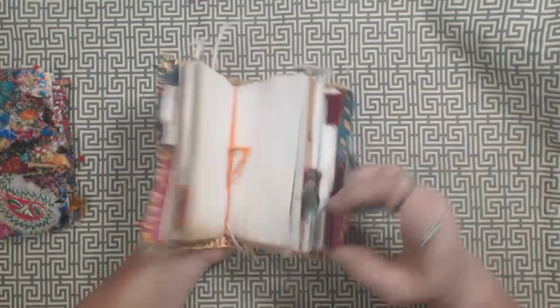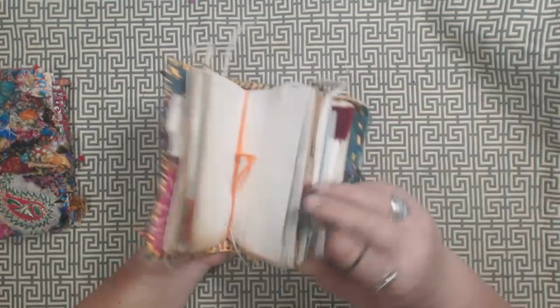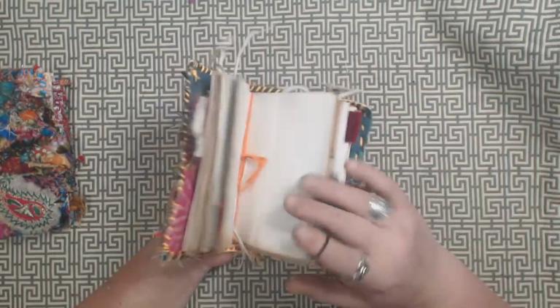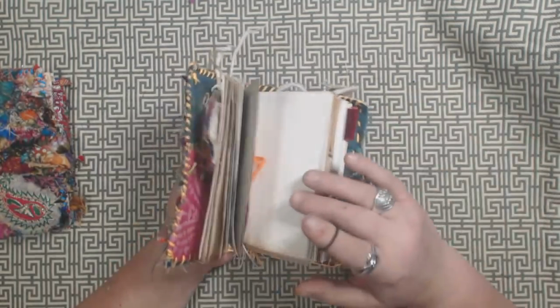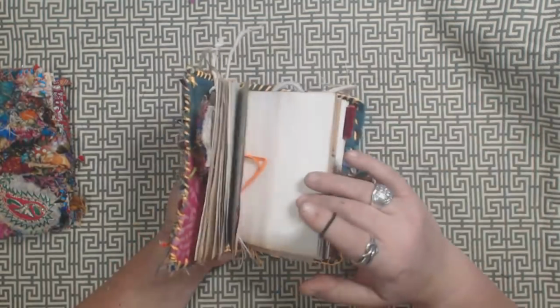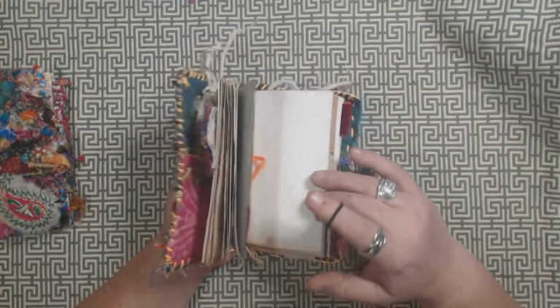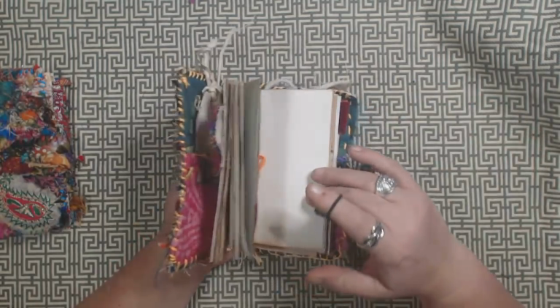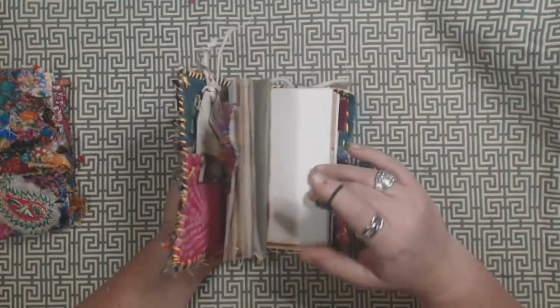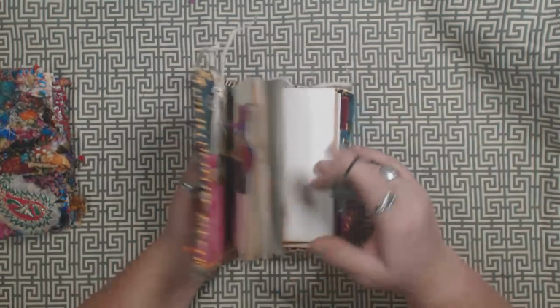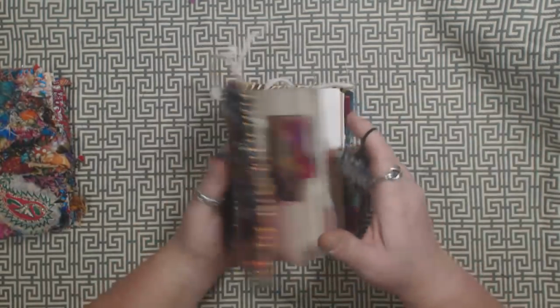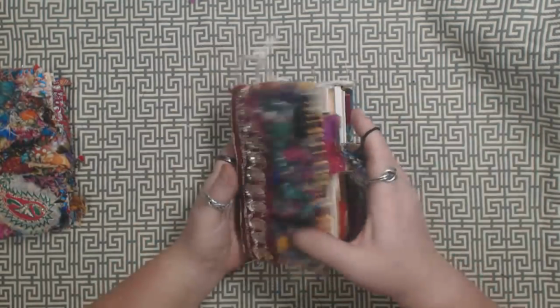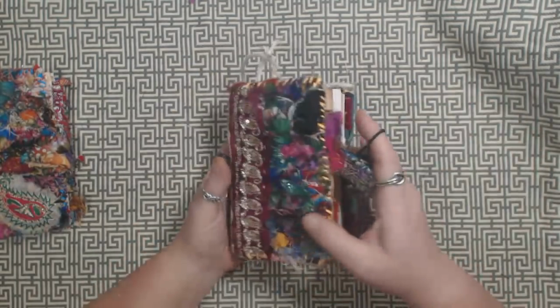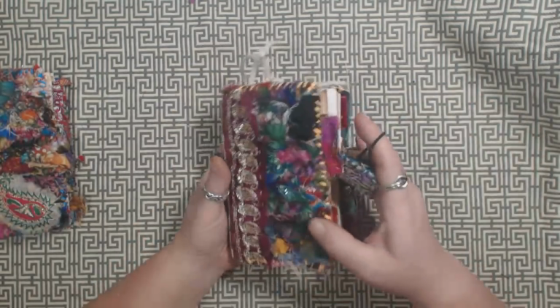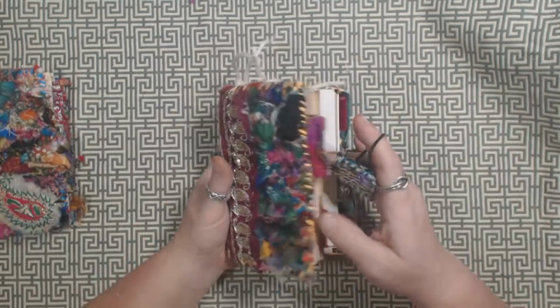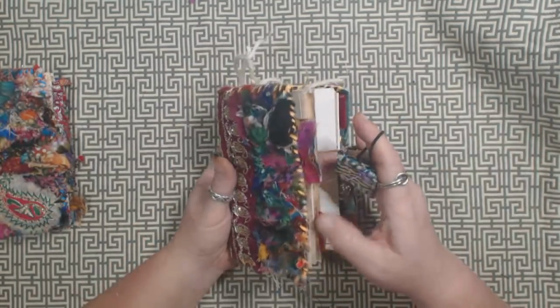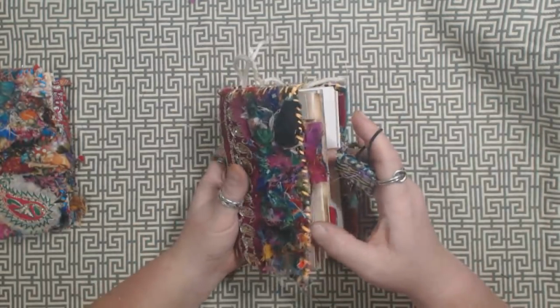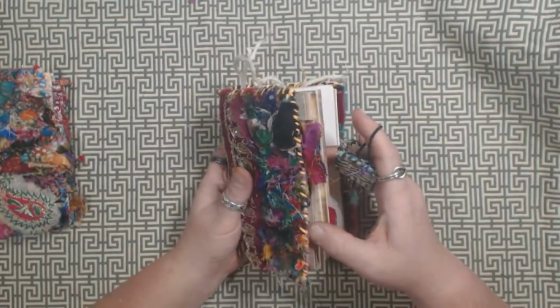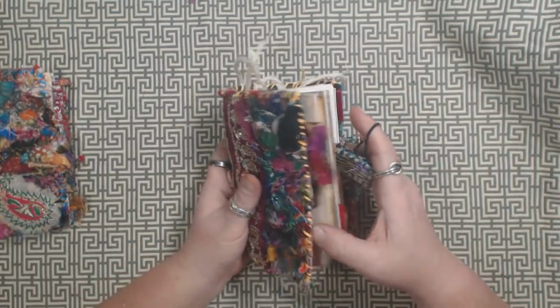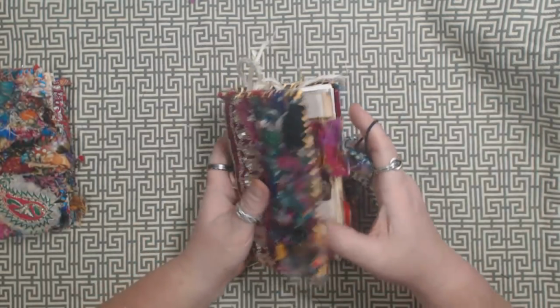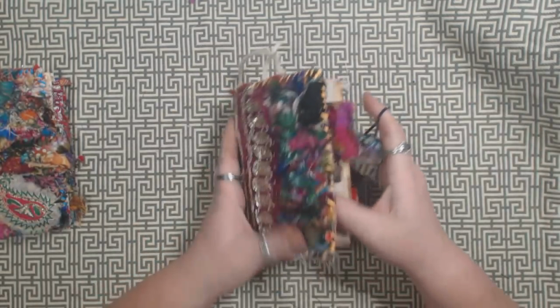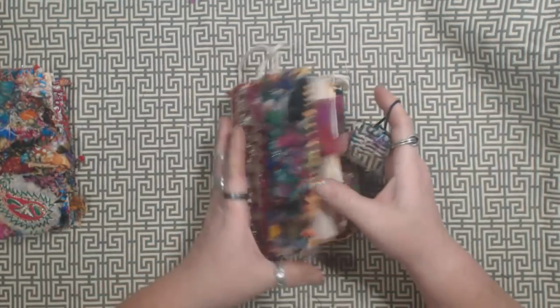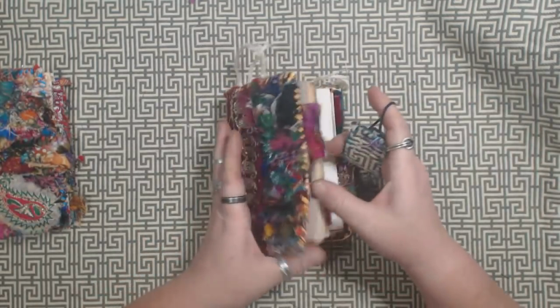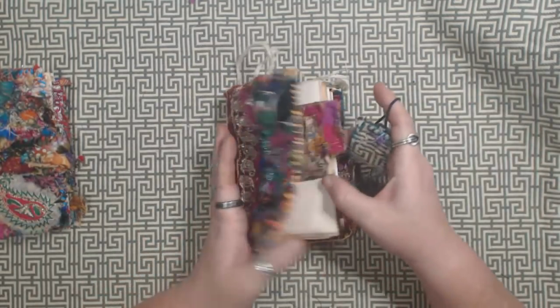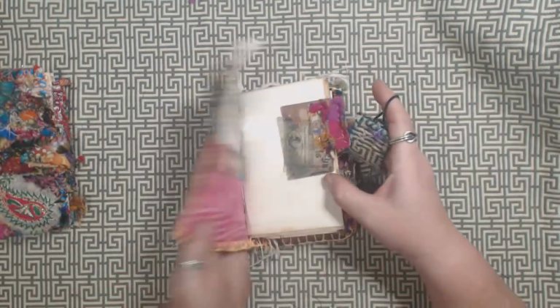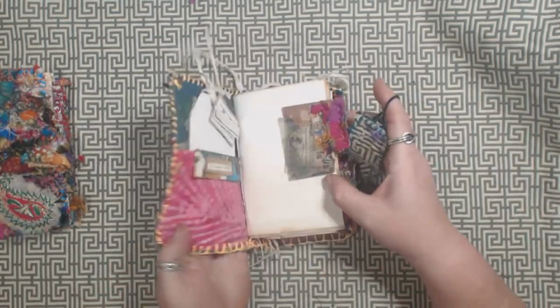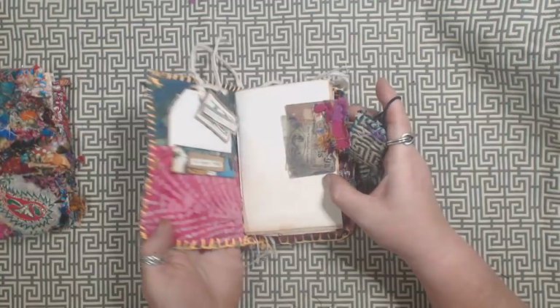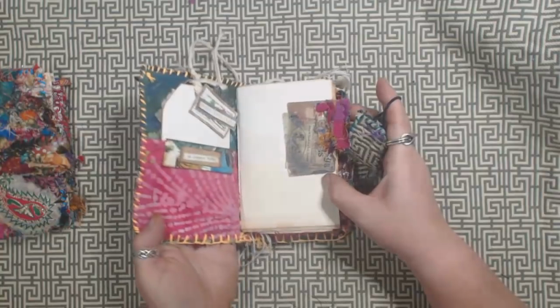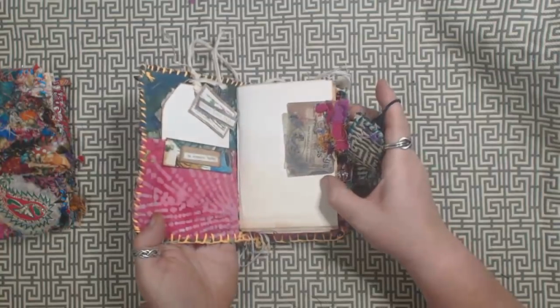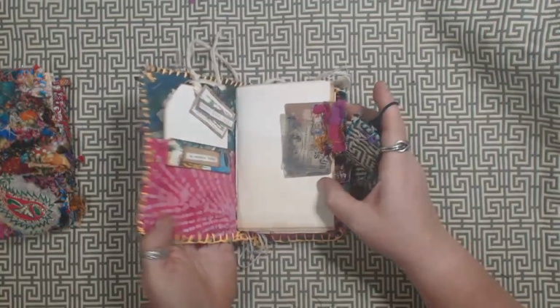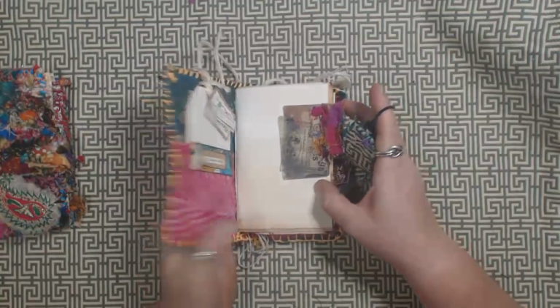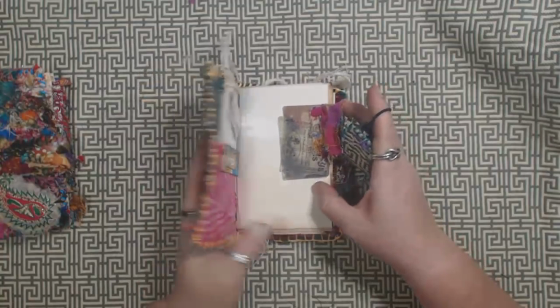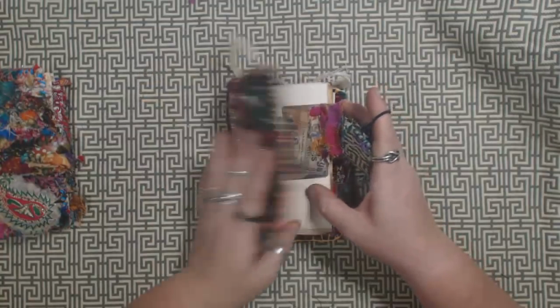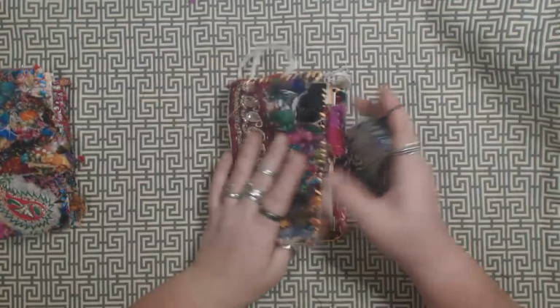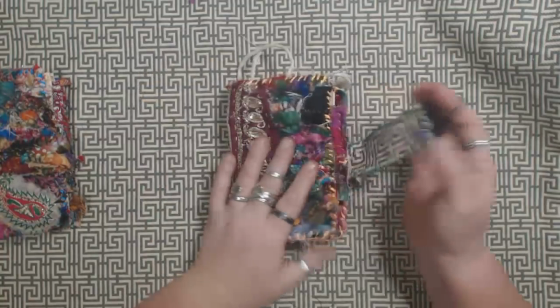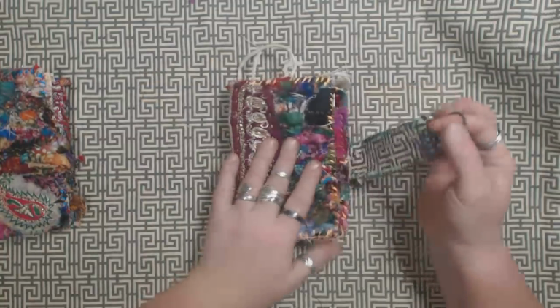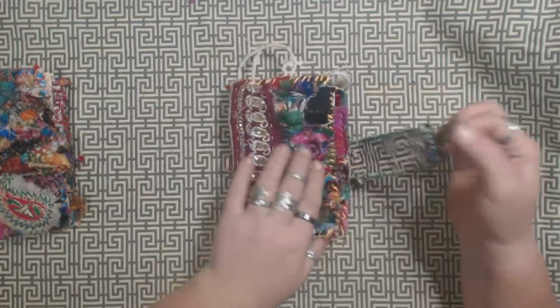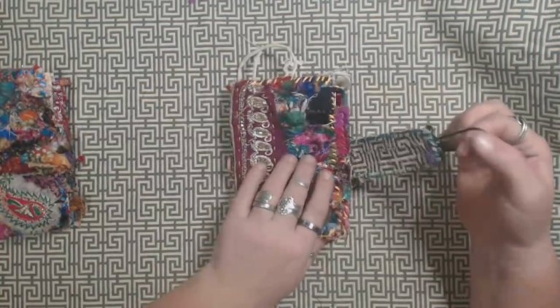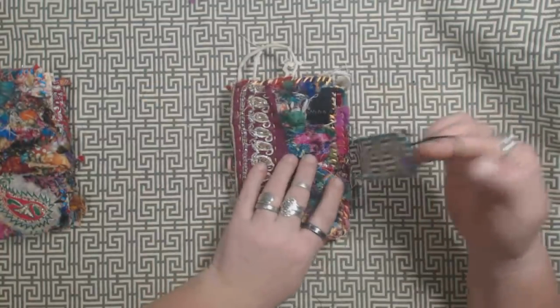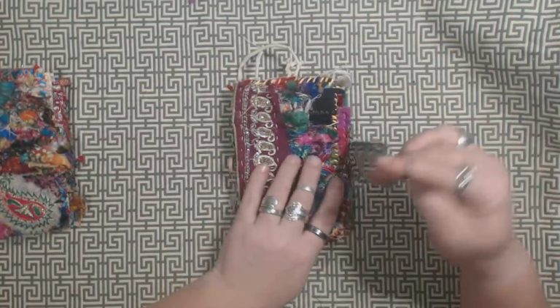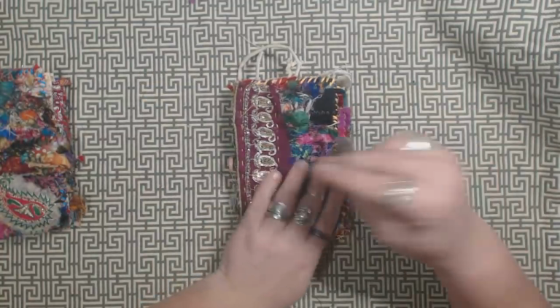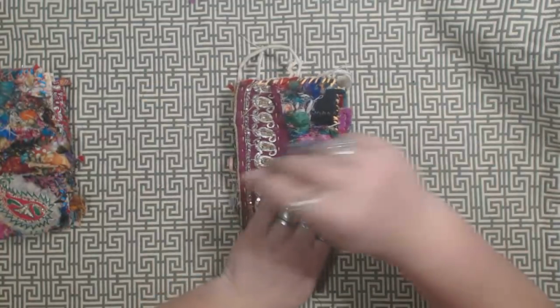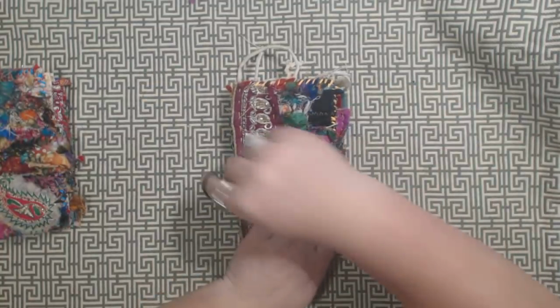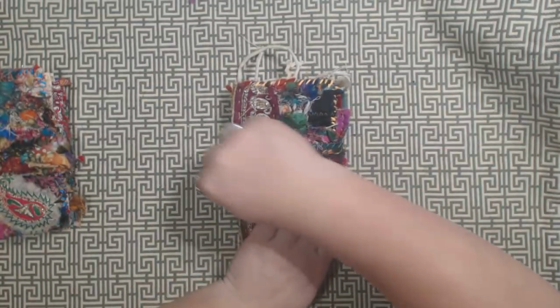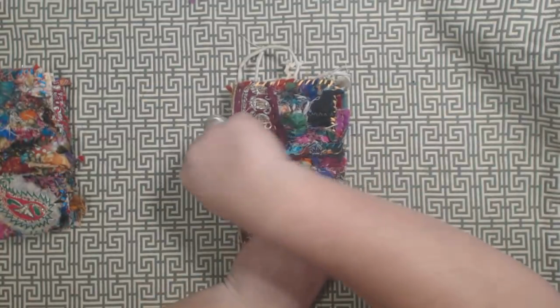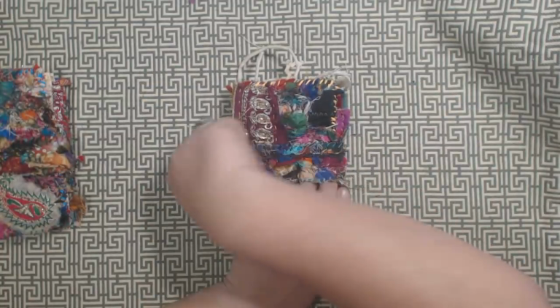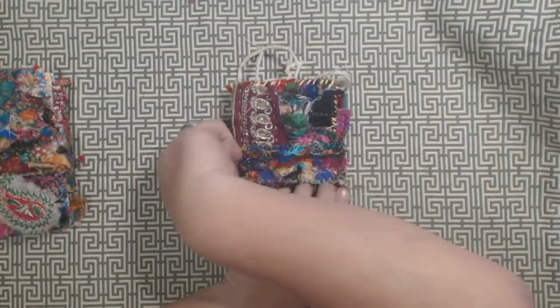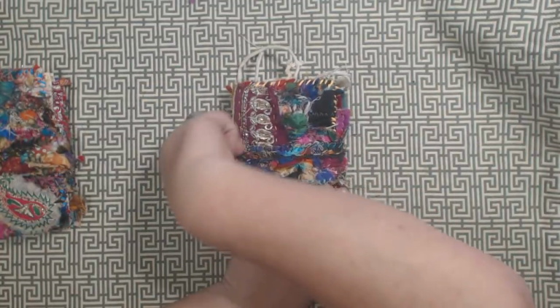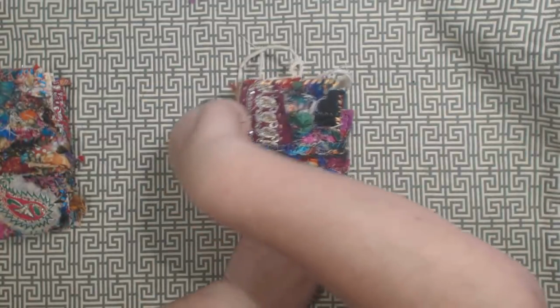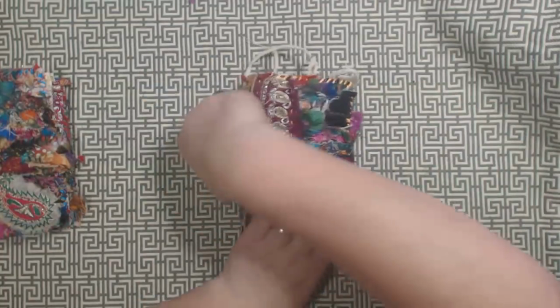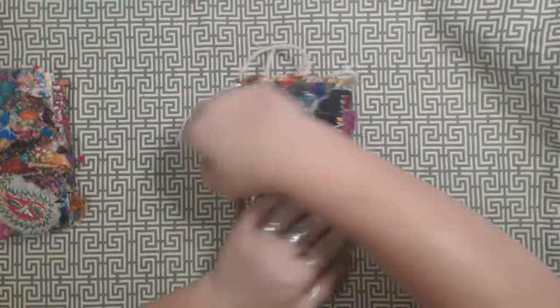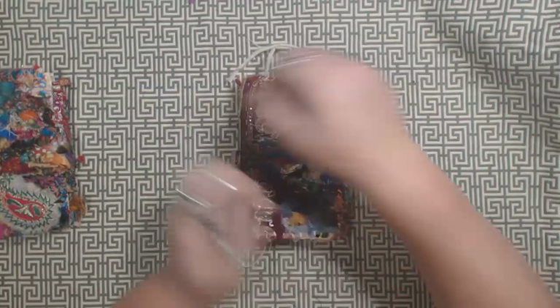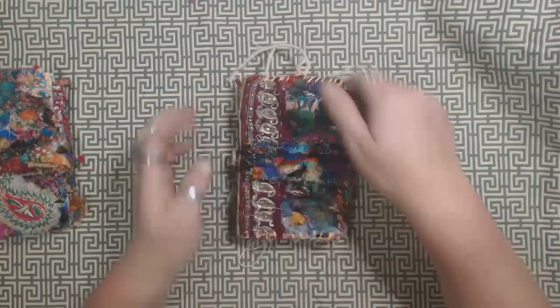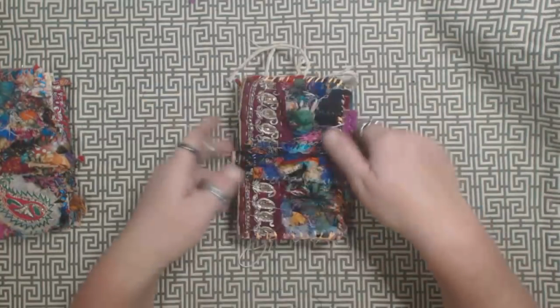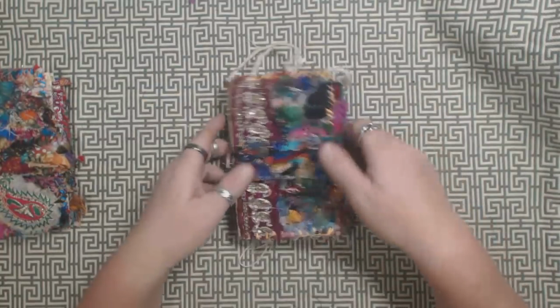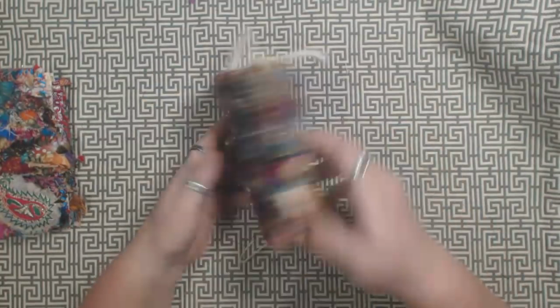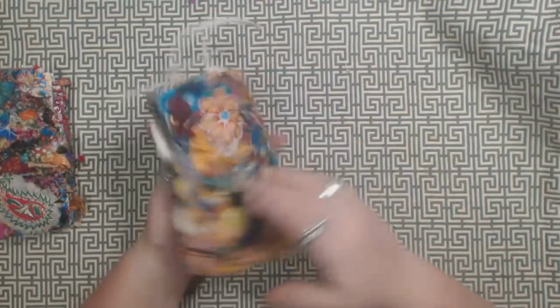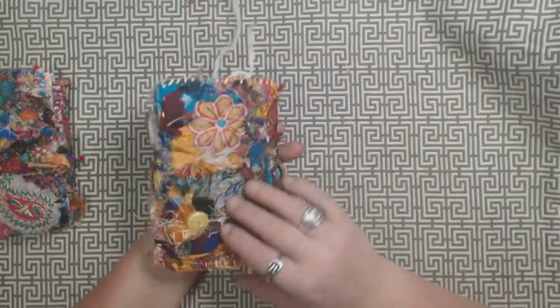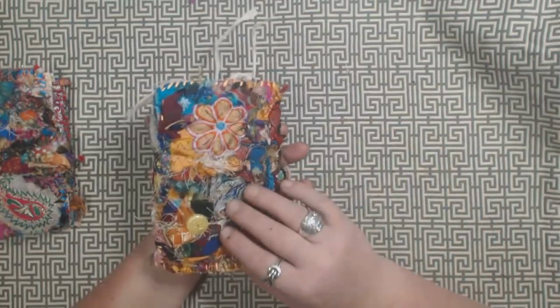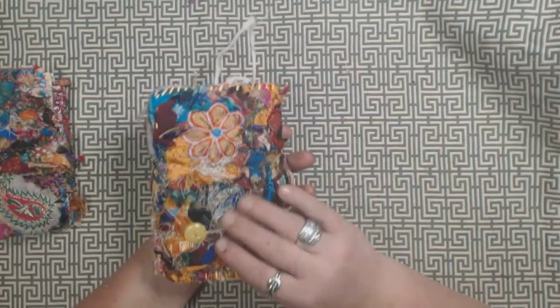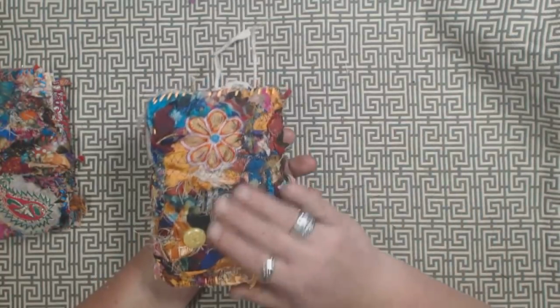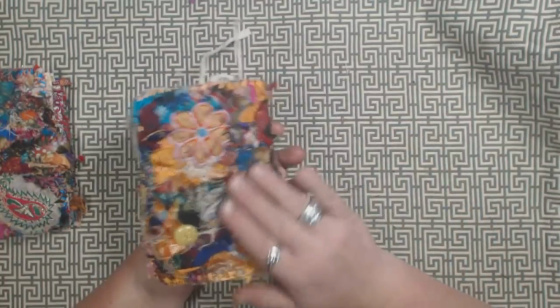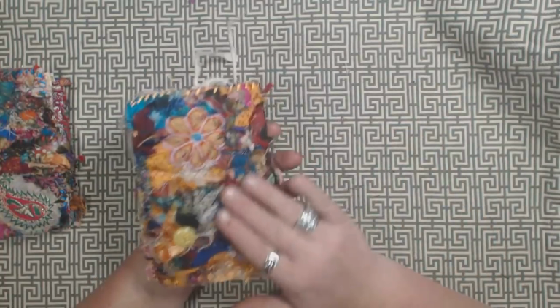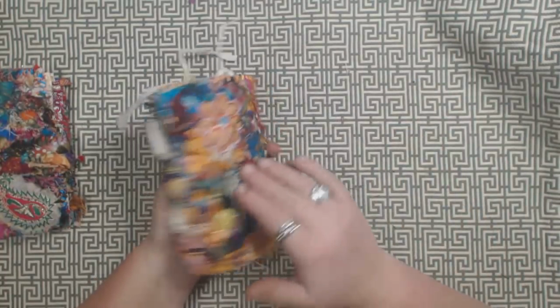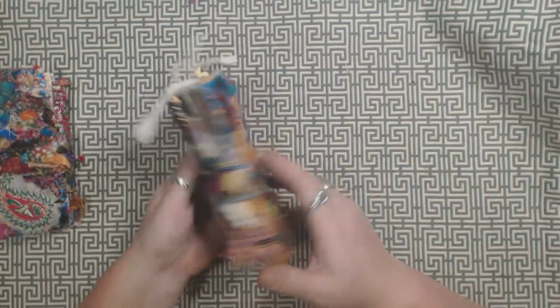I just wanted to put something inside the journal to kind of get you started. So there's that one.